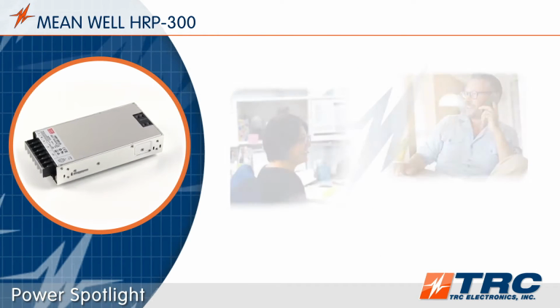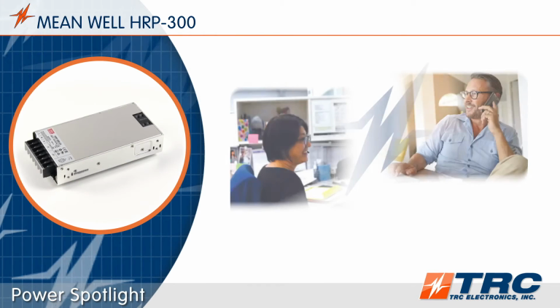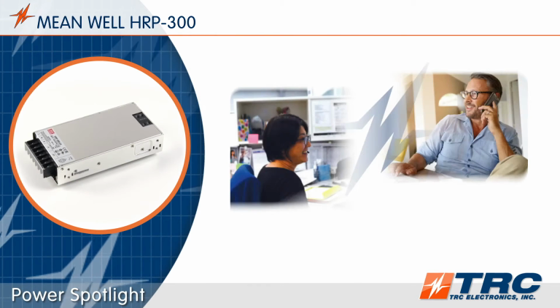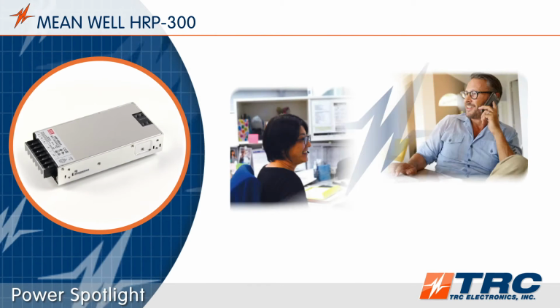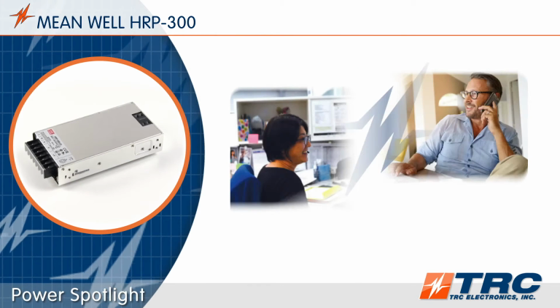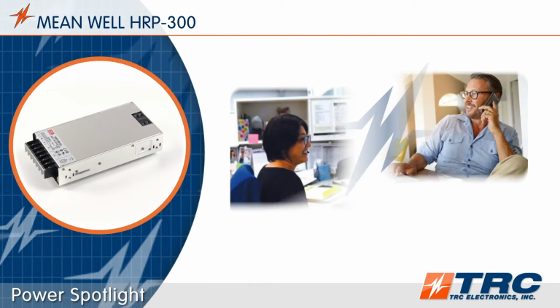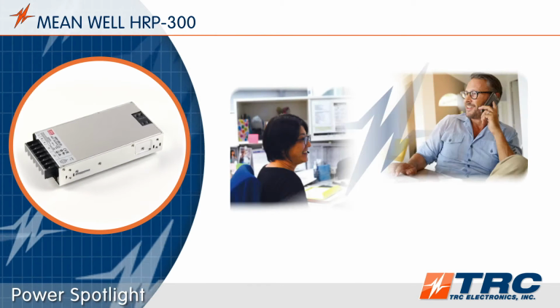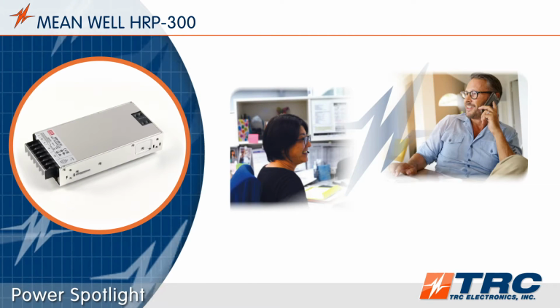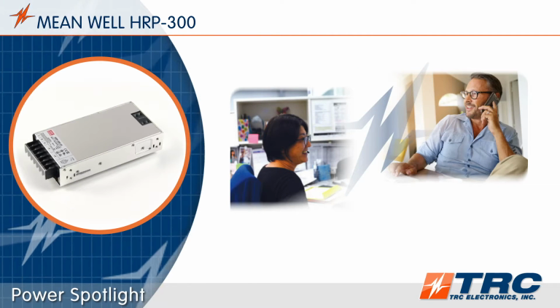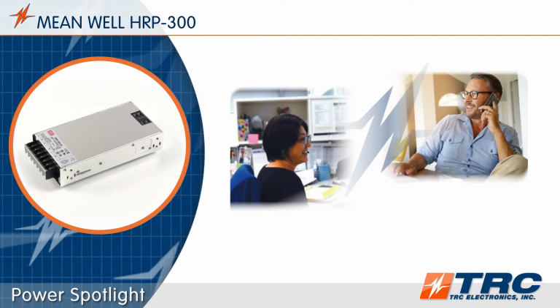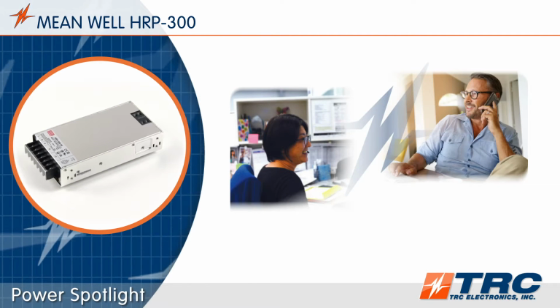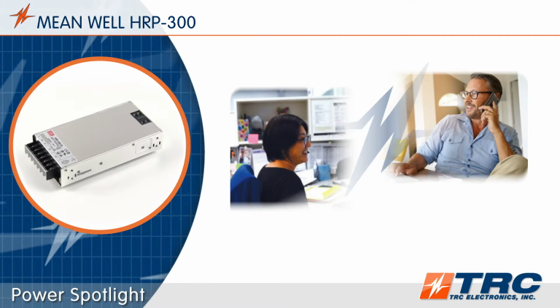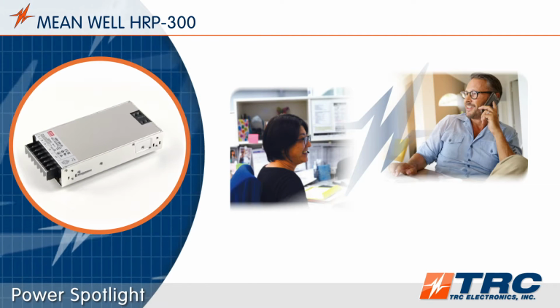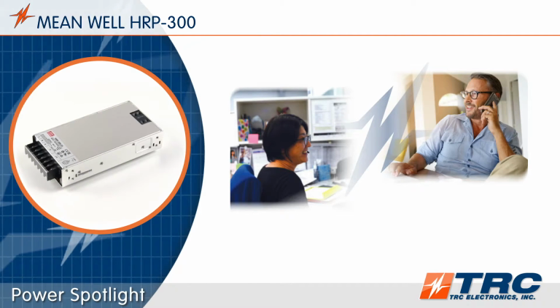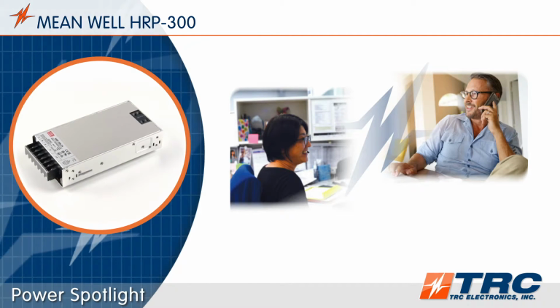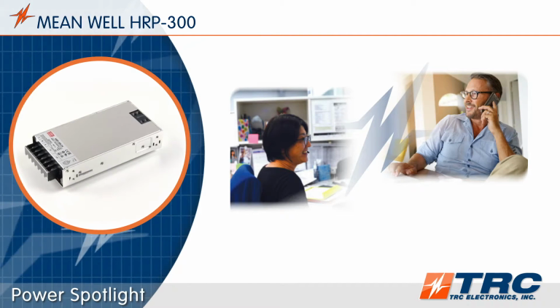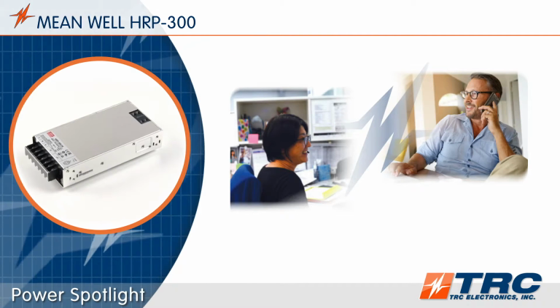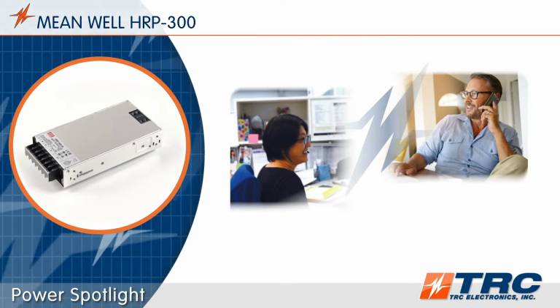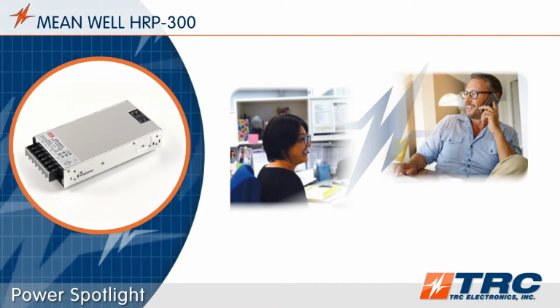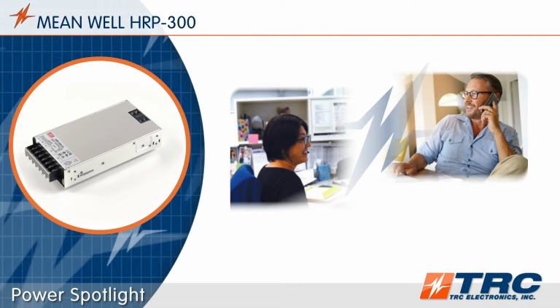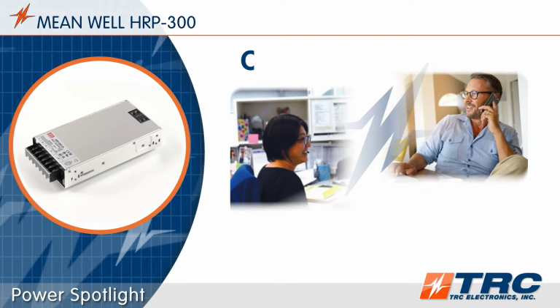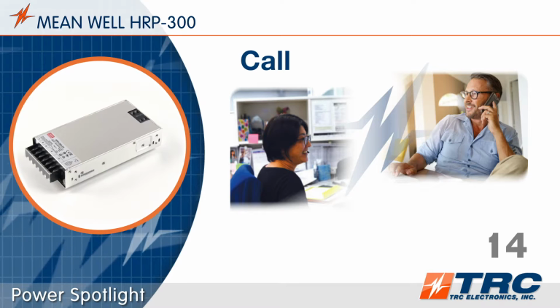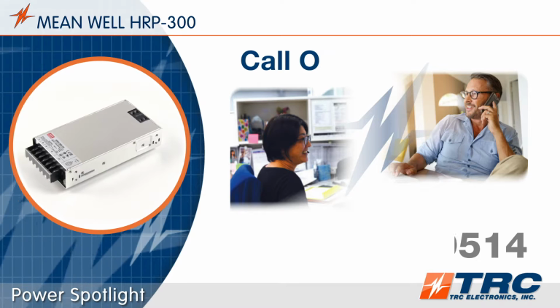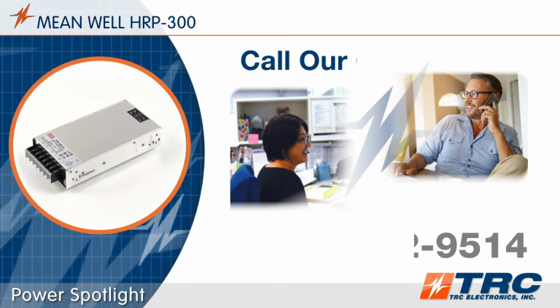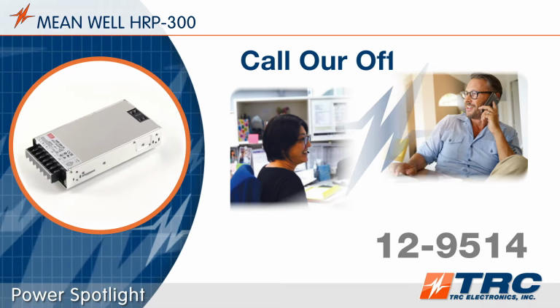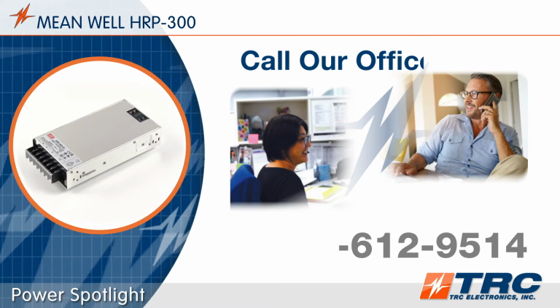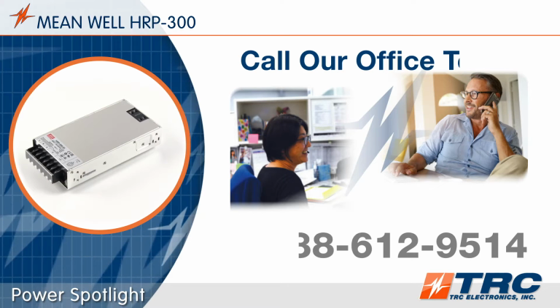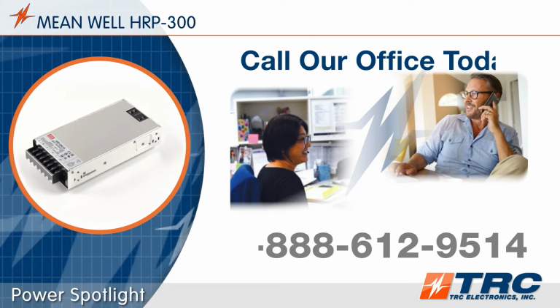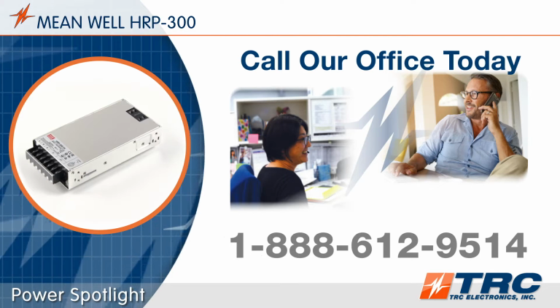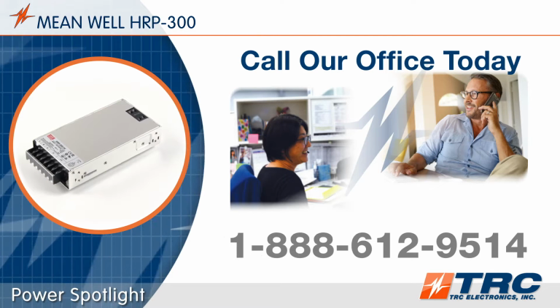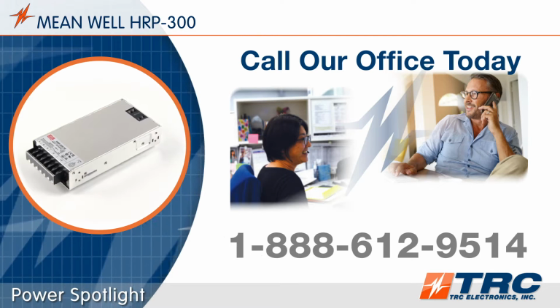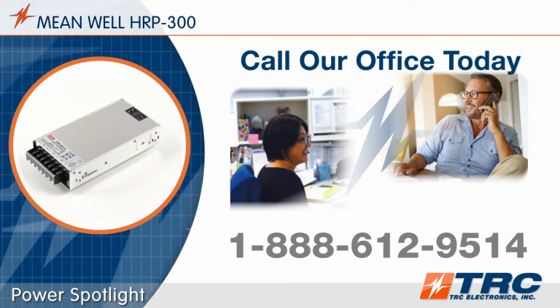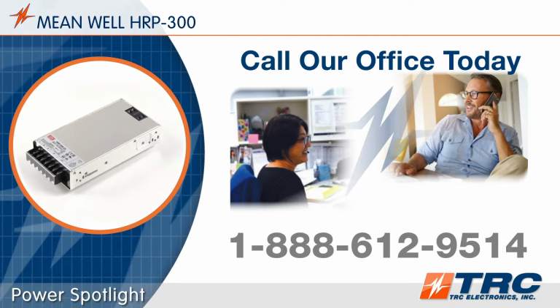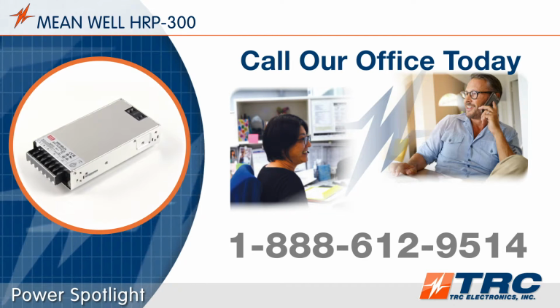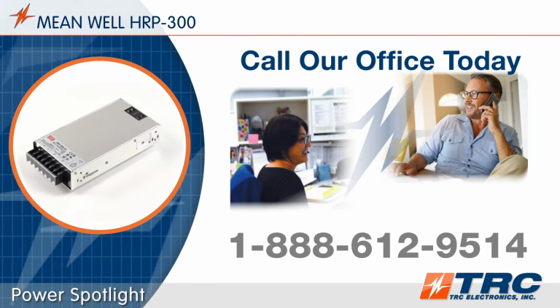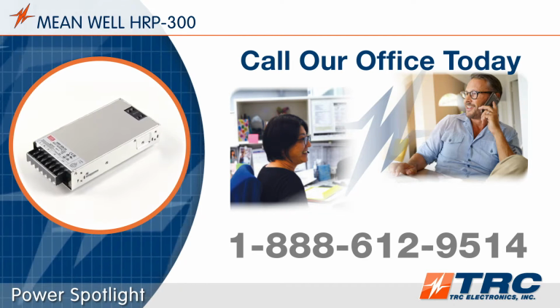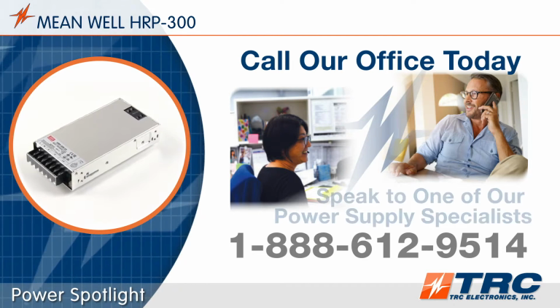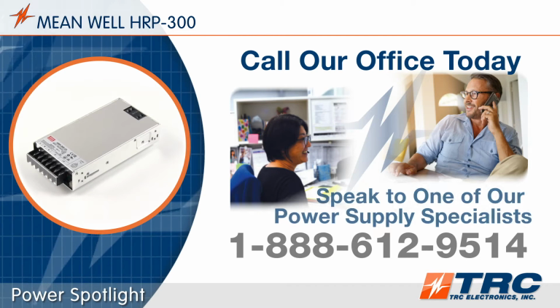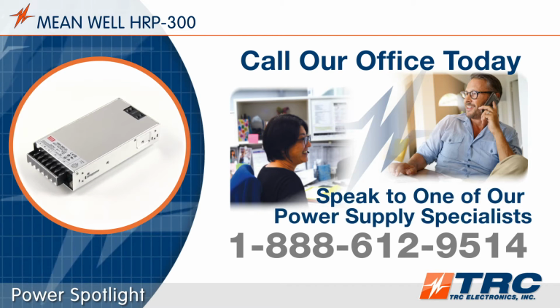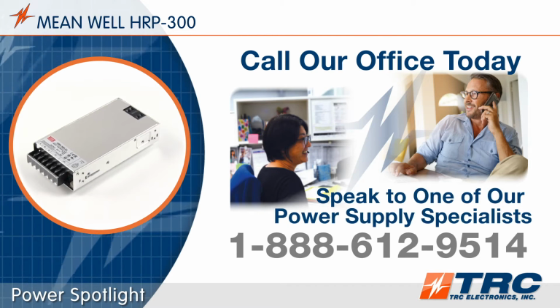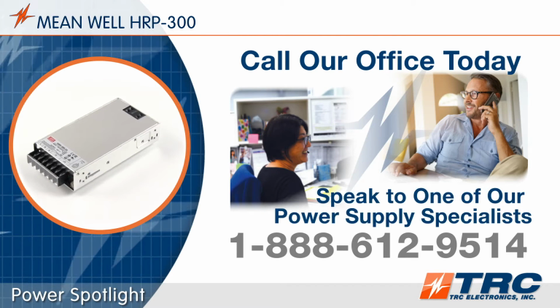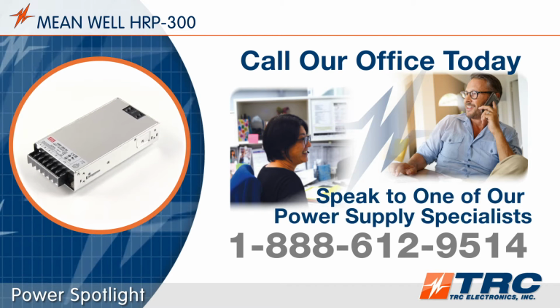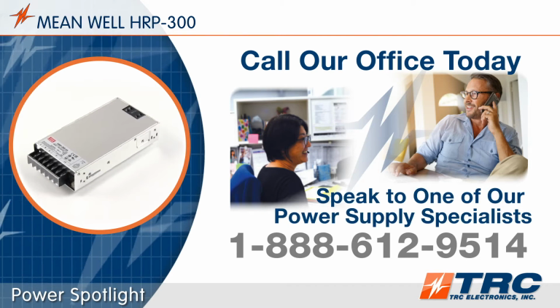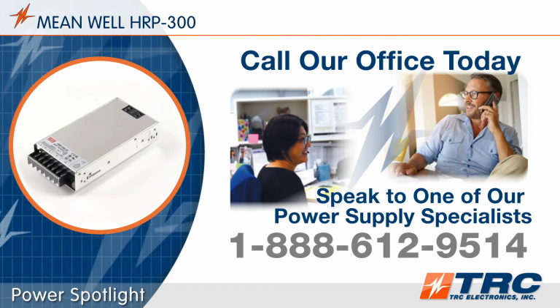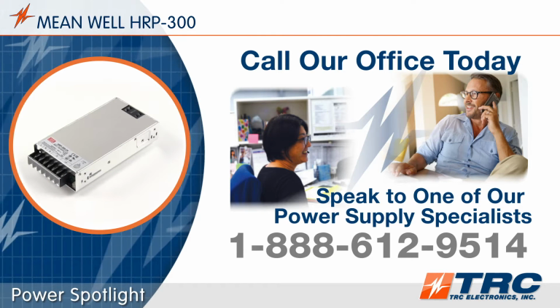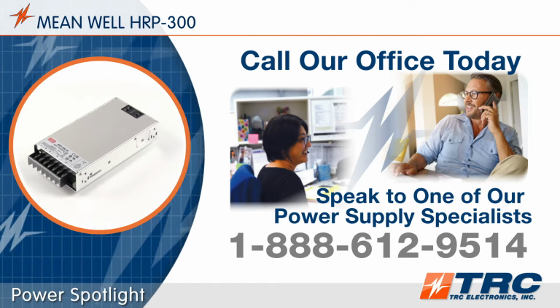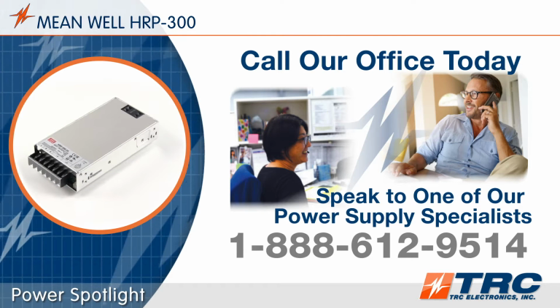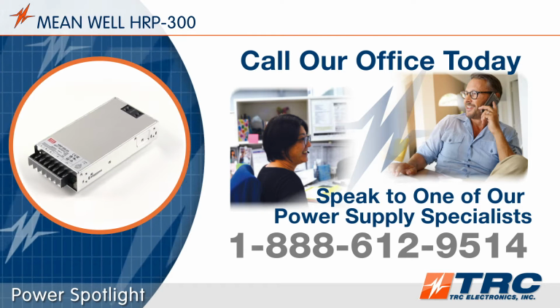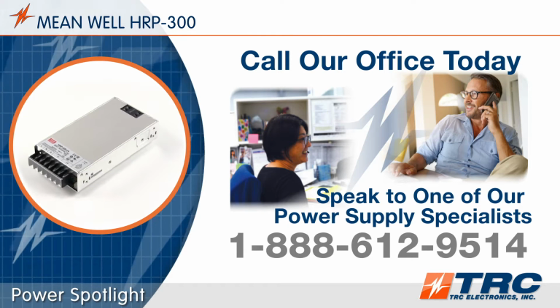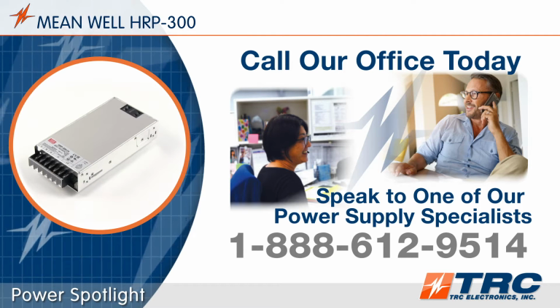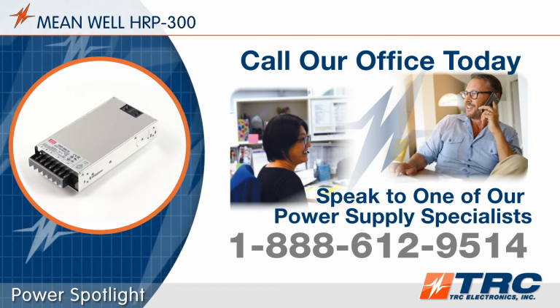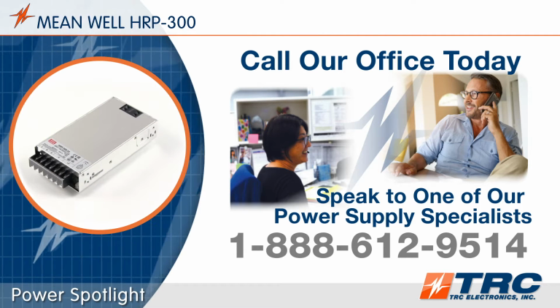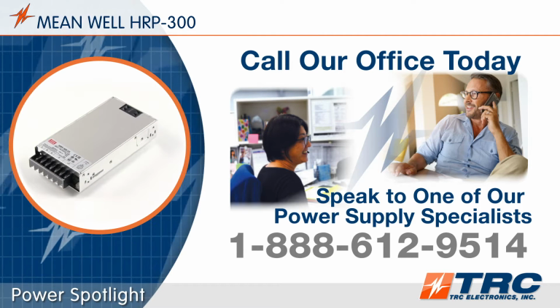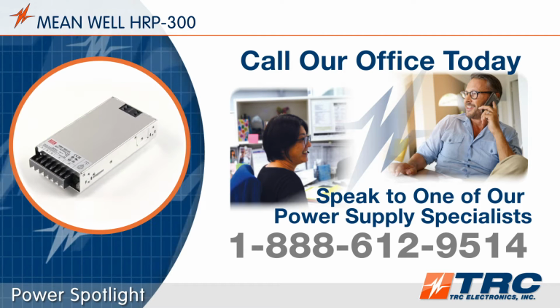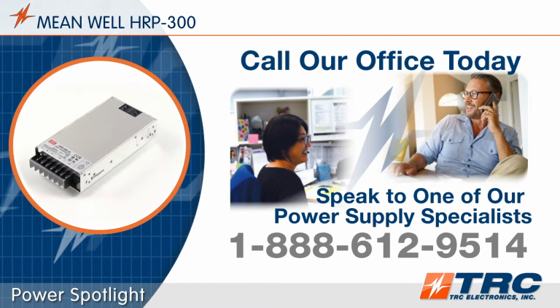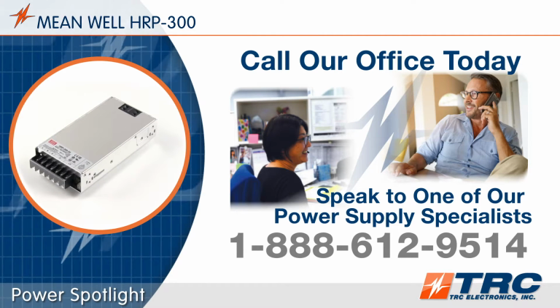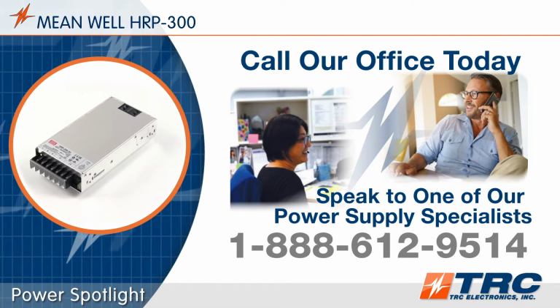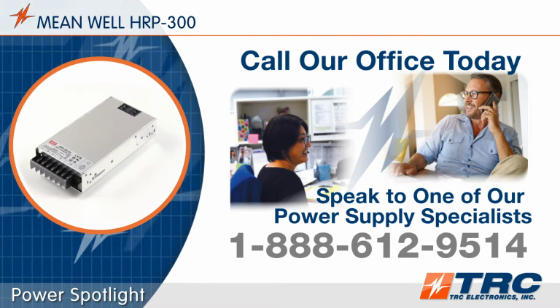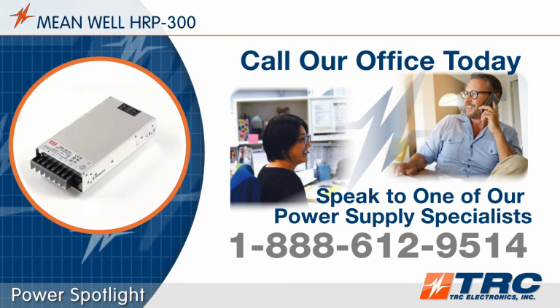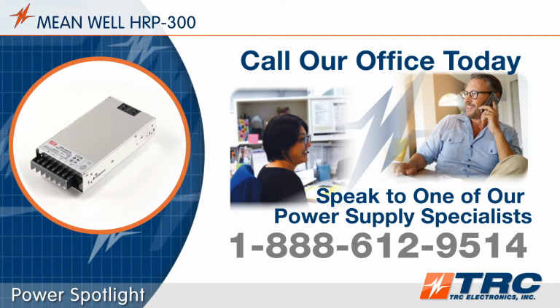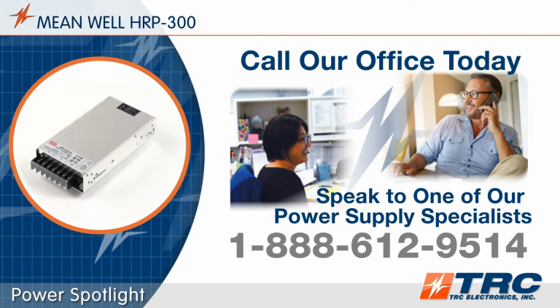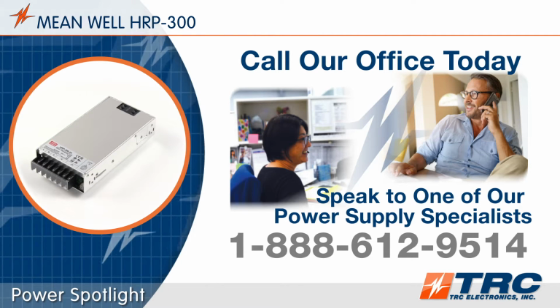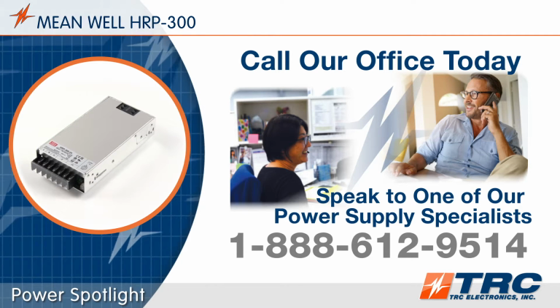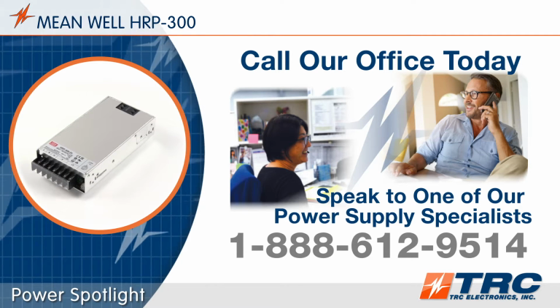Need a power supply solution? Give our office a call. We'll shorten and simplify the process of selecting your right power supply.